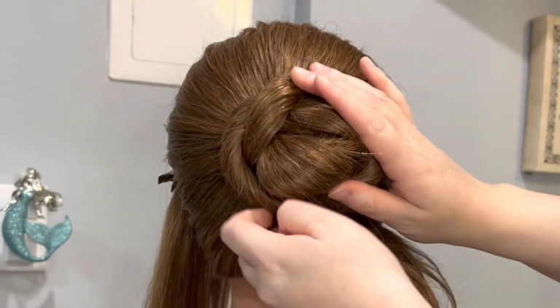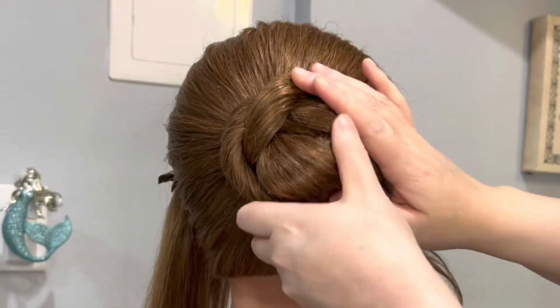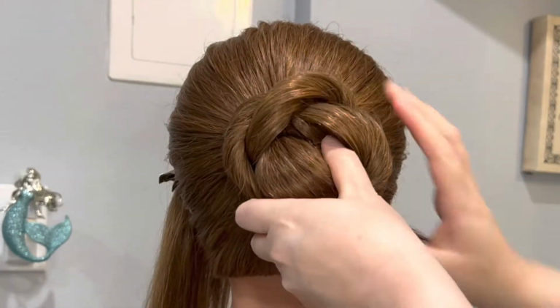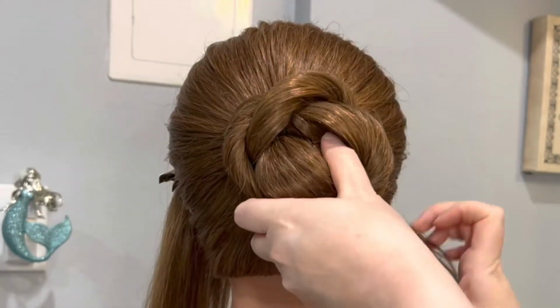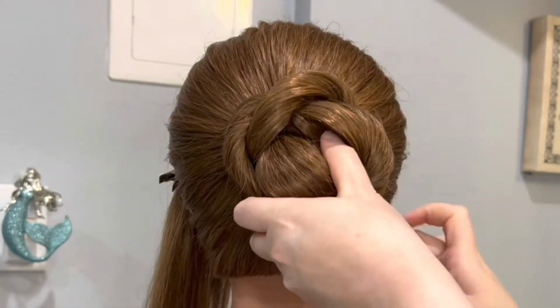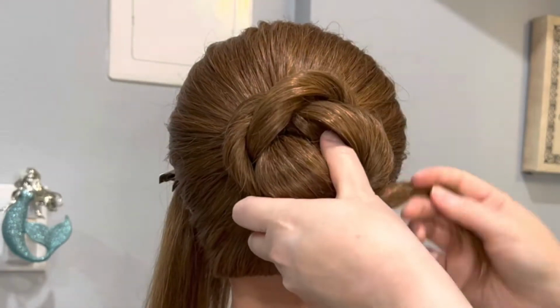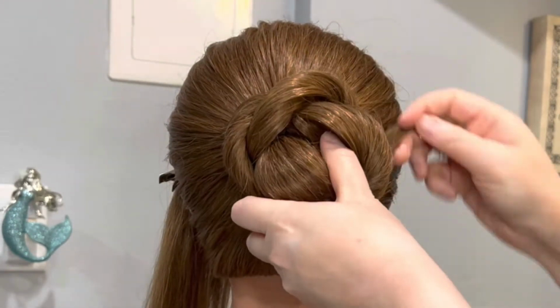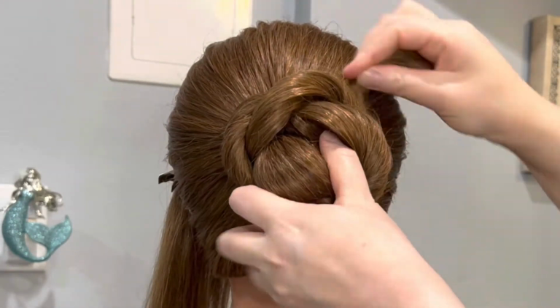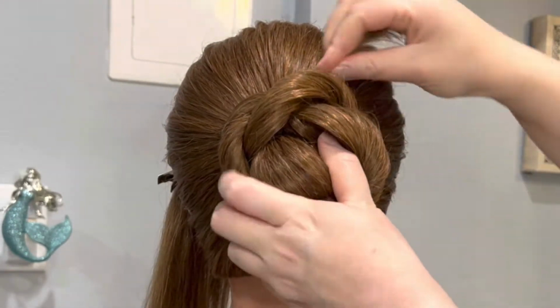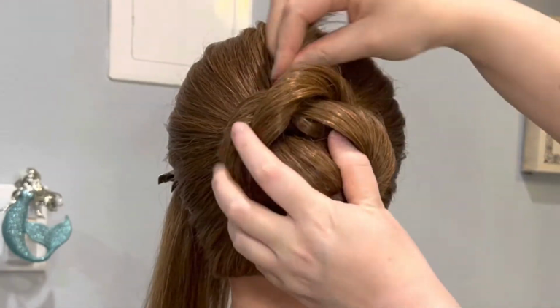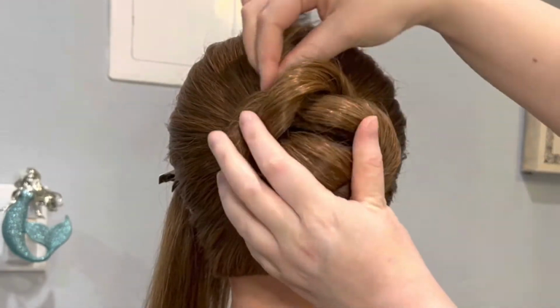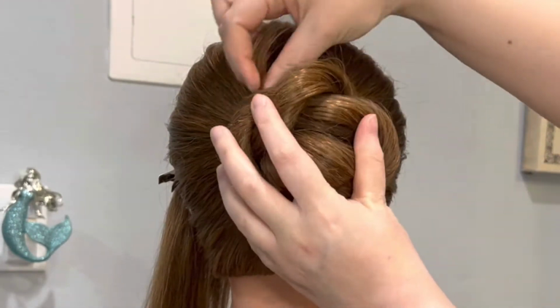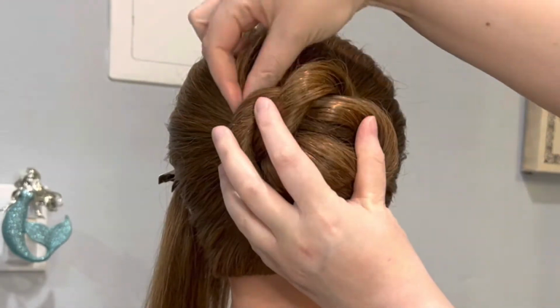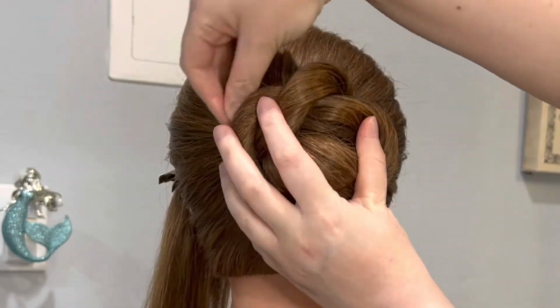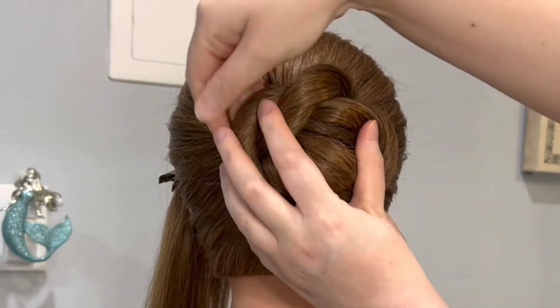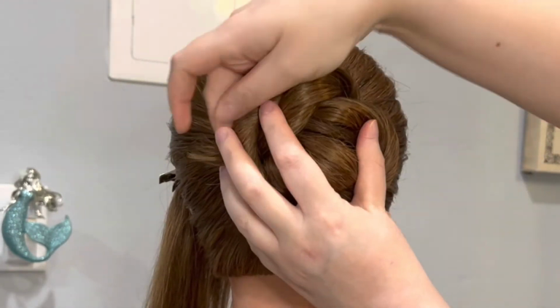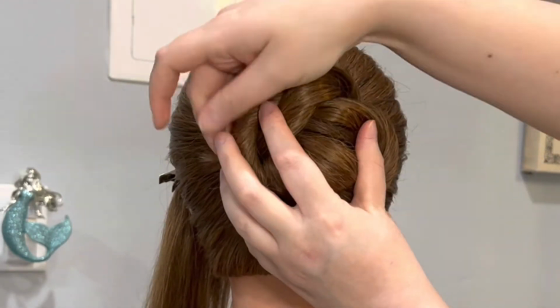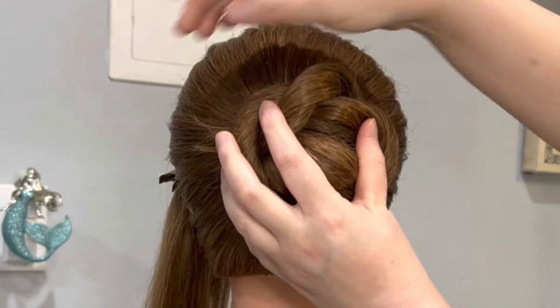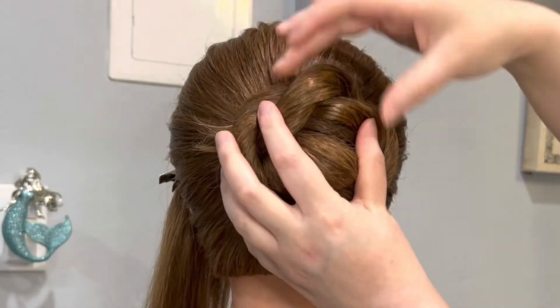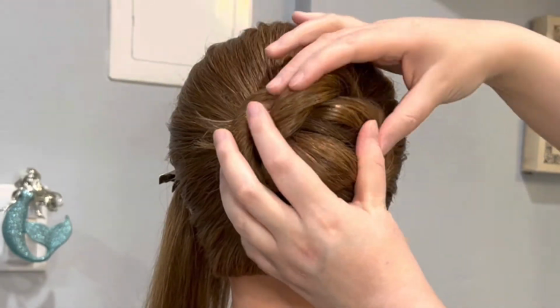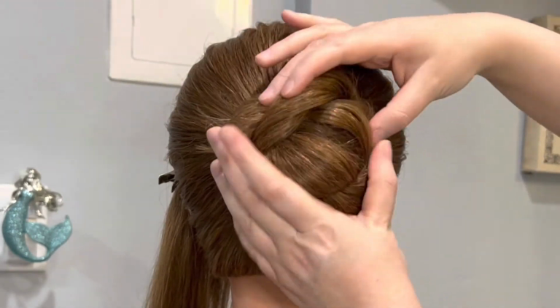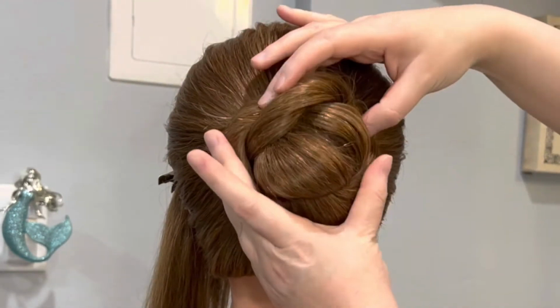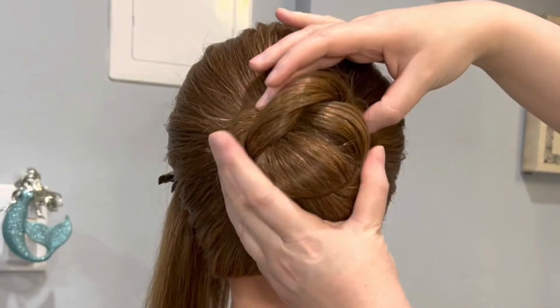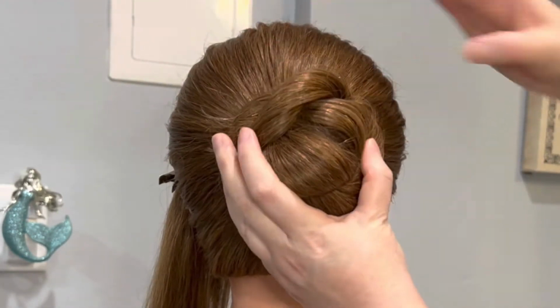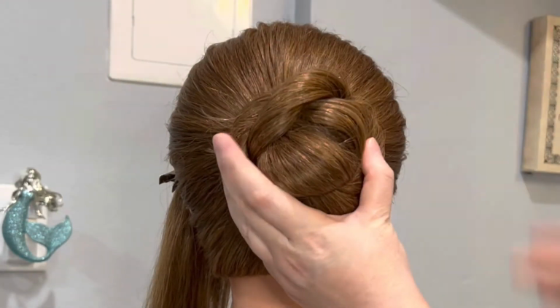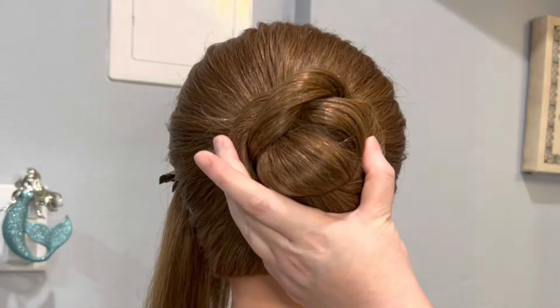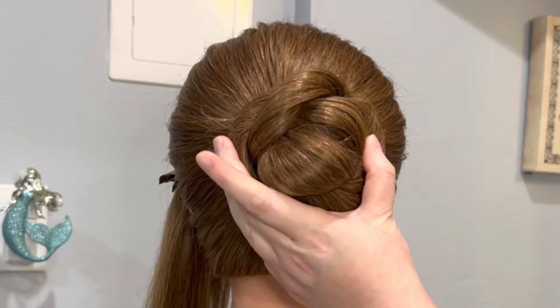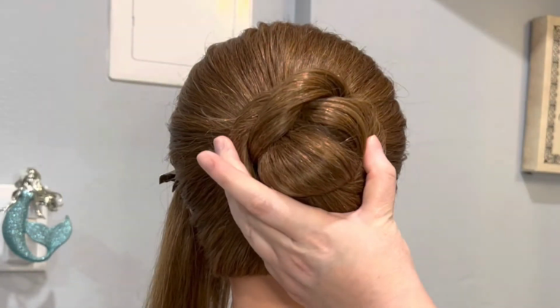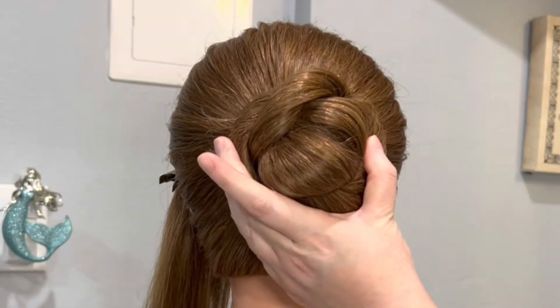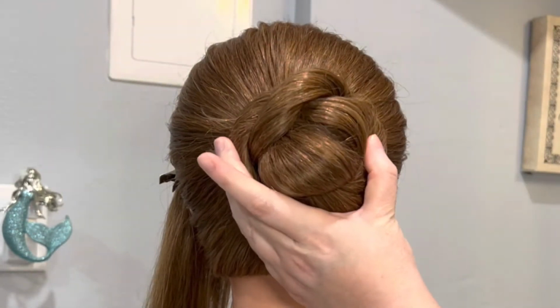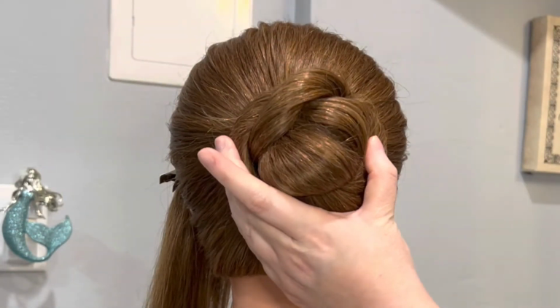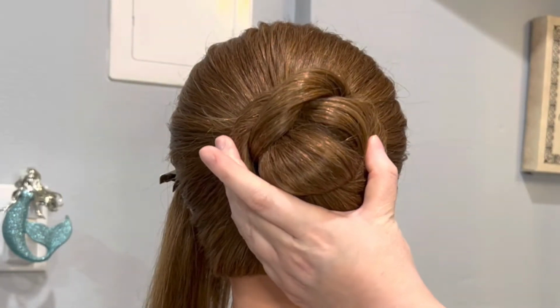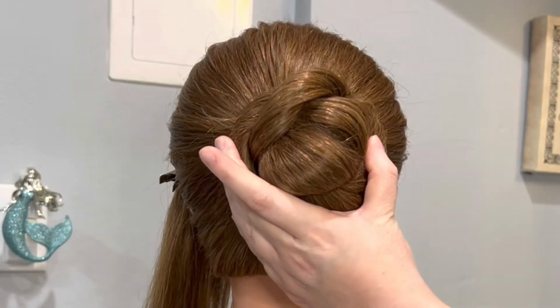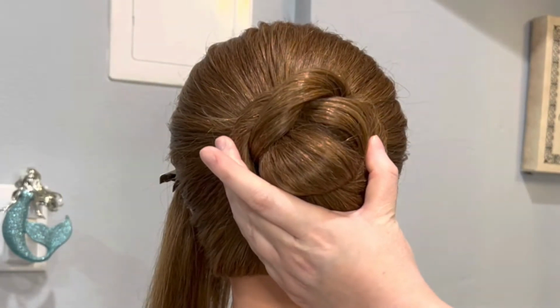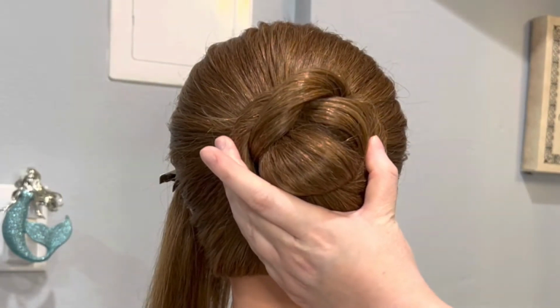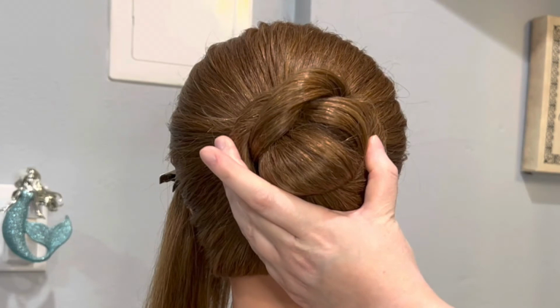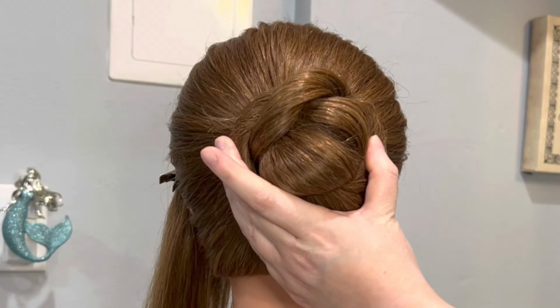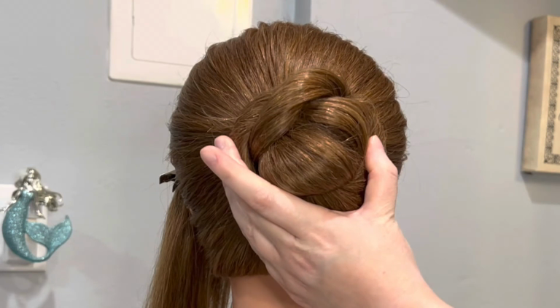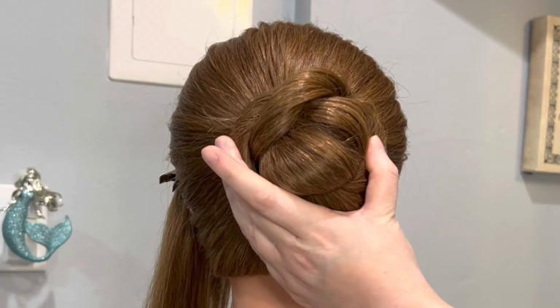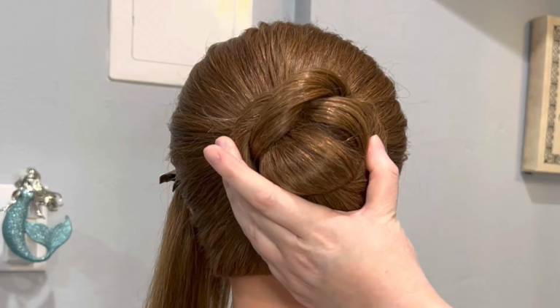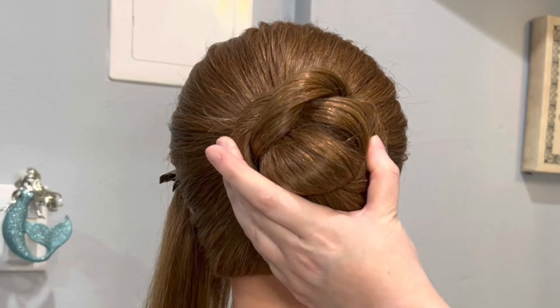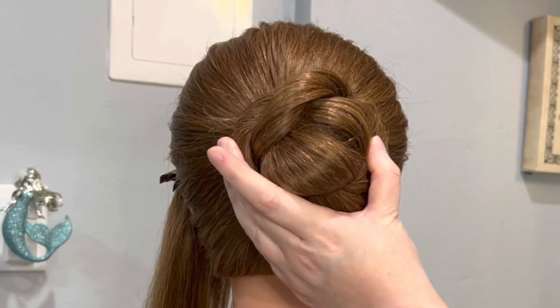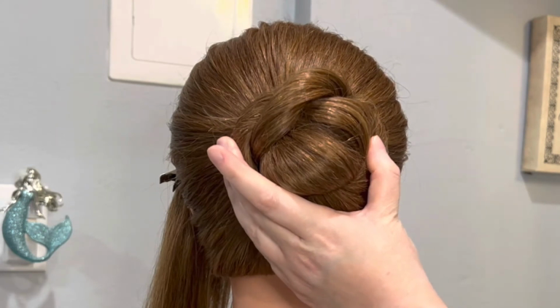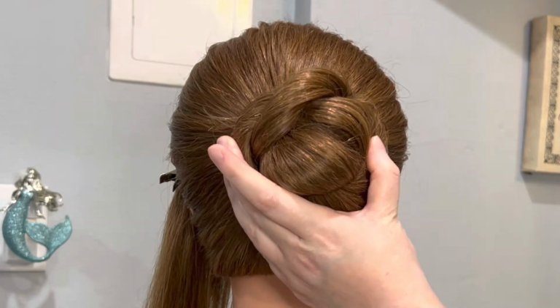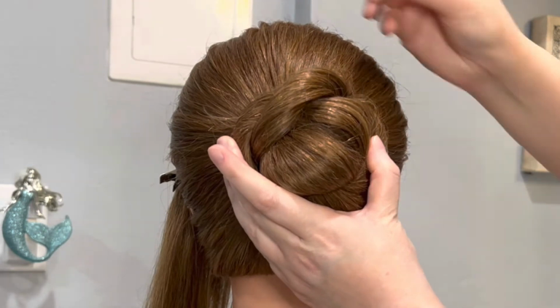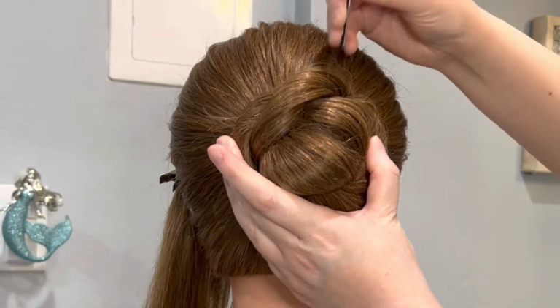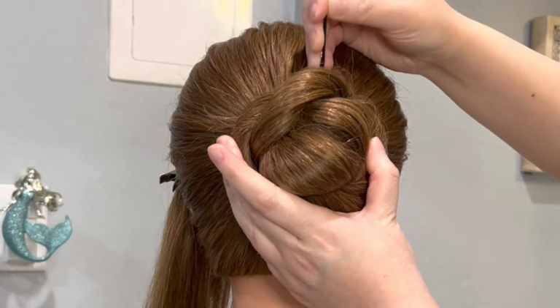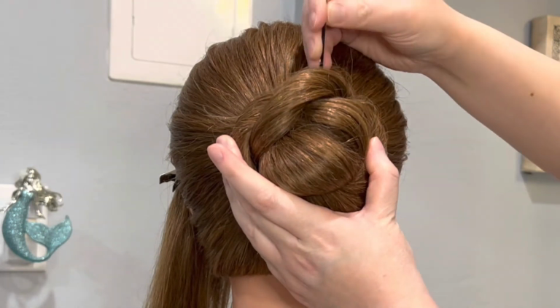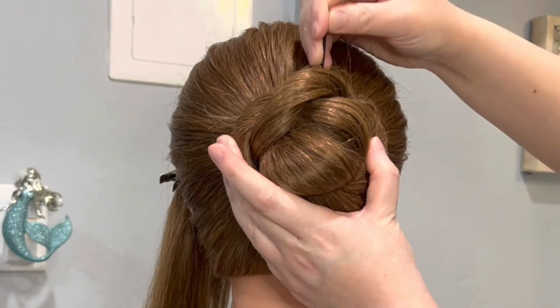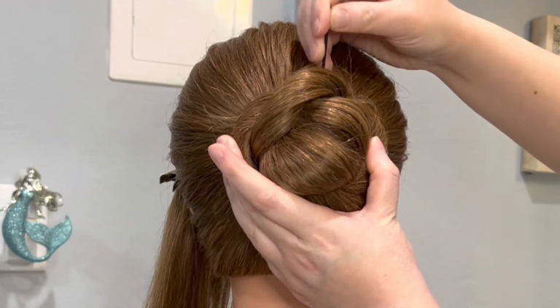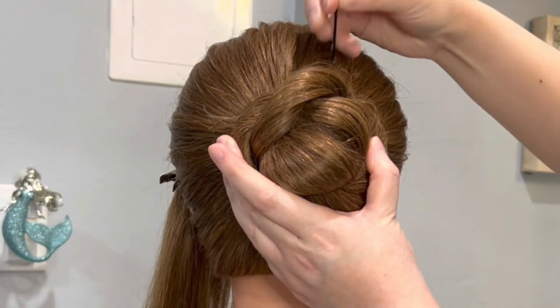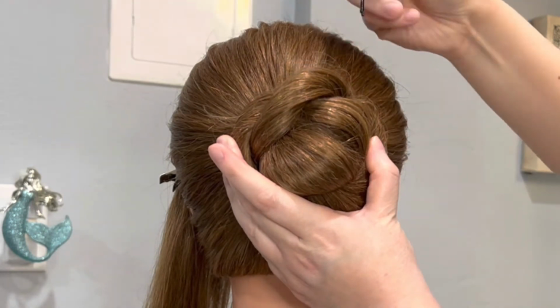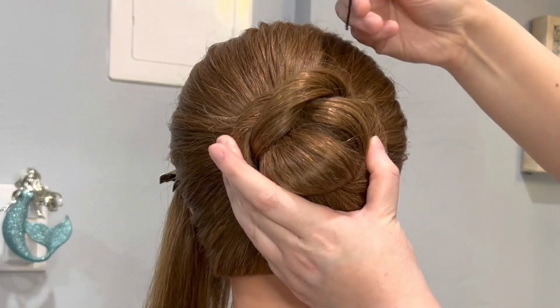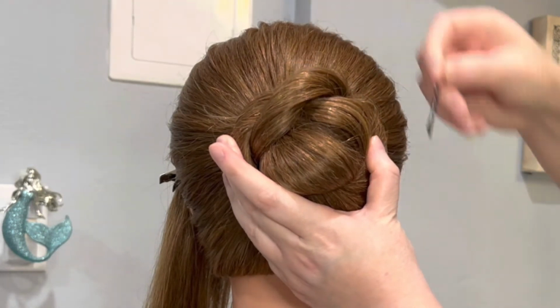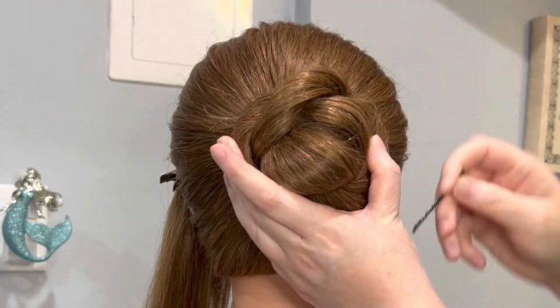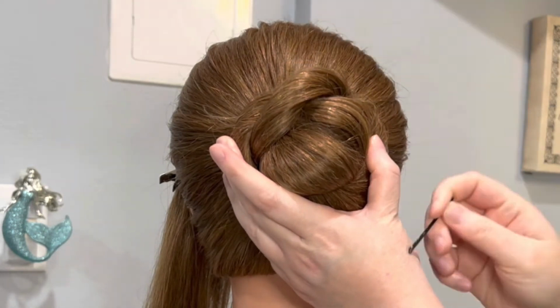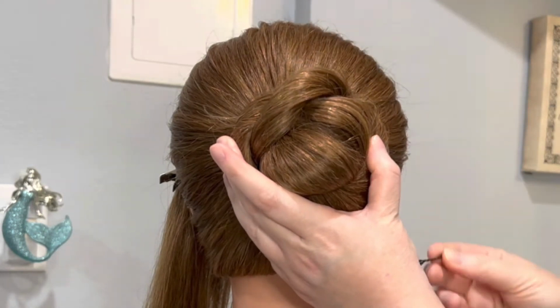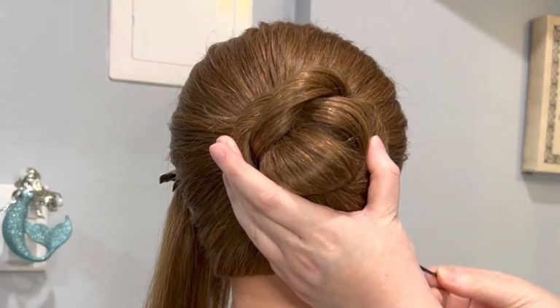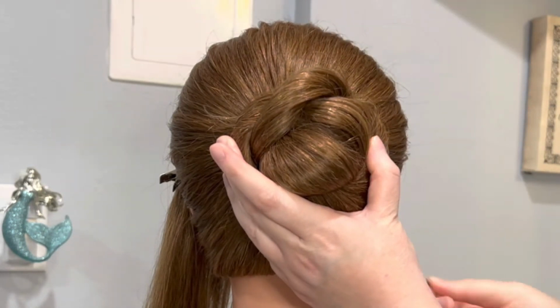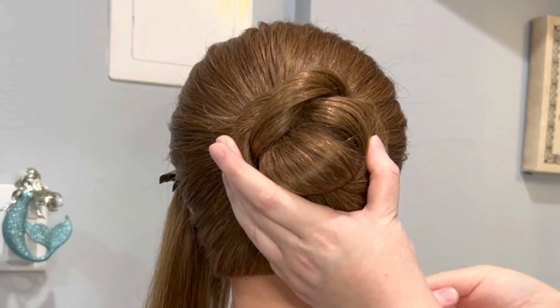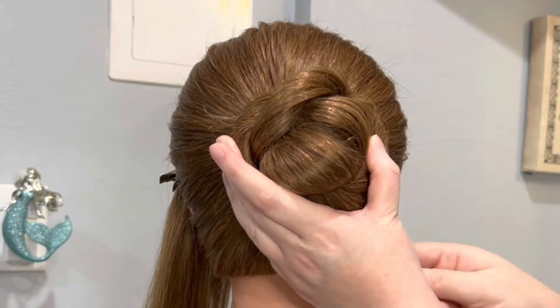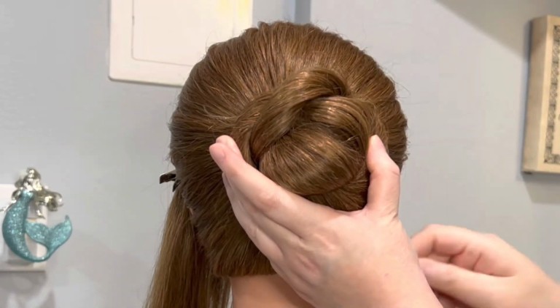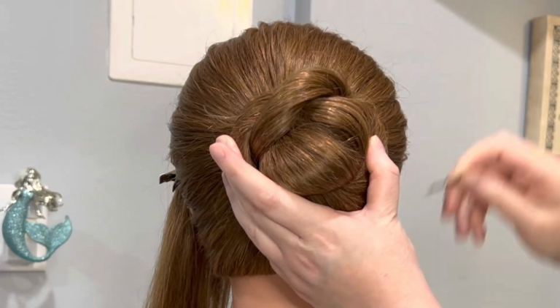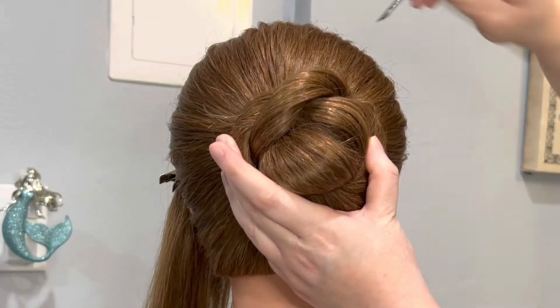And now to create the bun I'm just going to wrap it around the hair tie and I'm going to take some bobby pins and start pinning the perimeter of the bun.